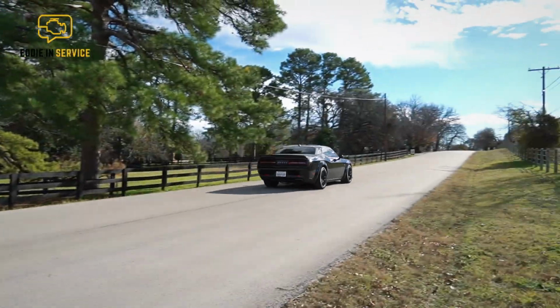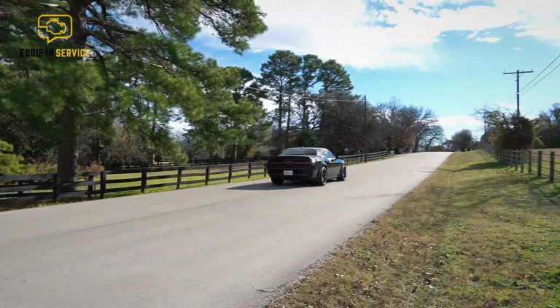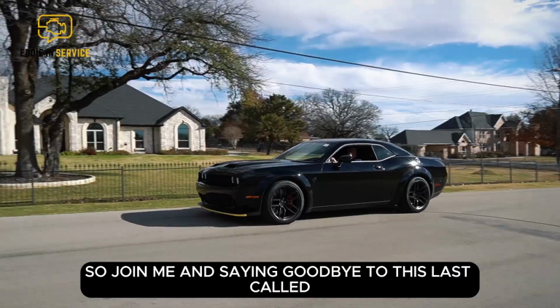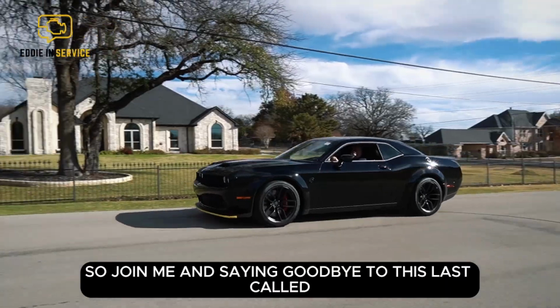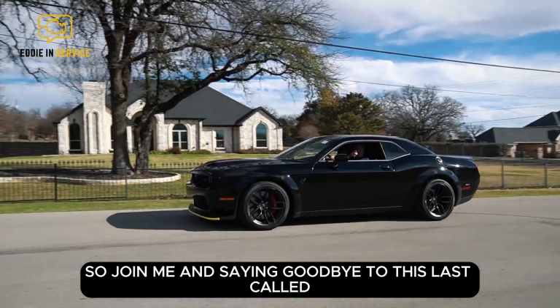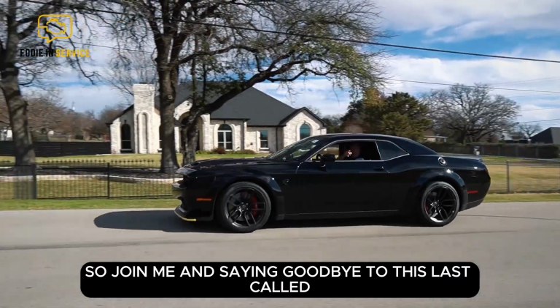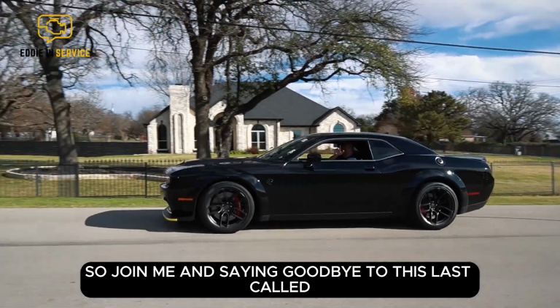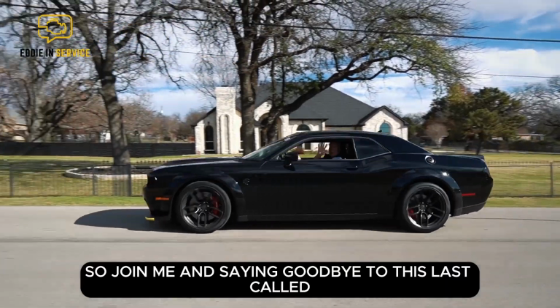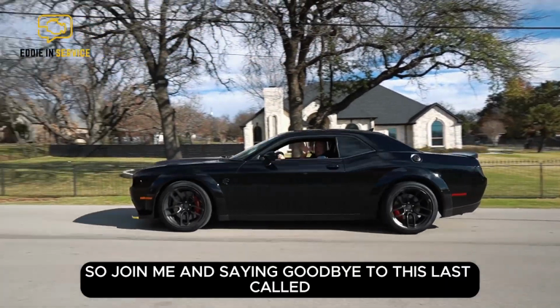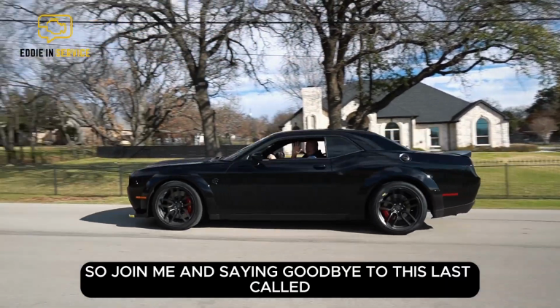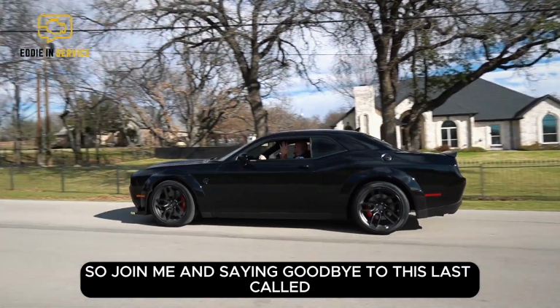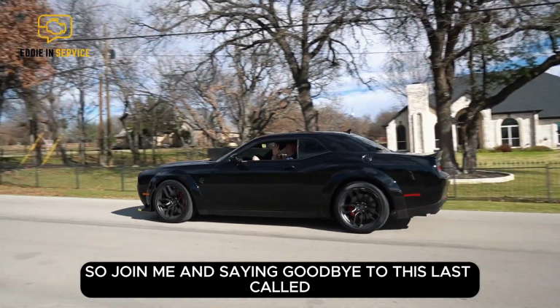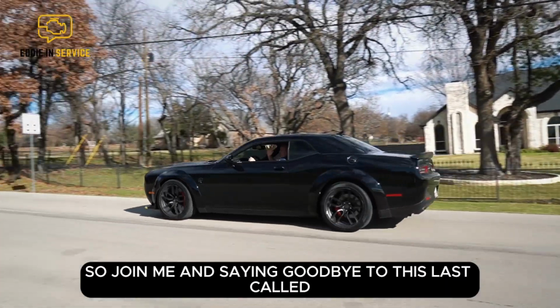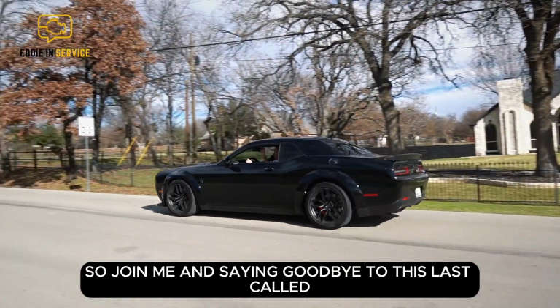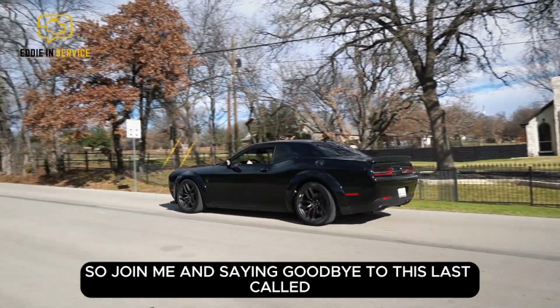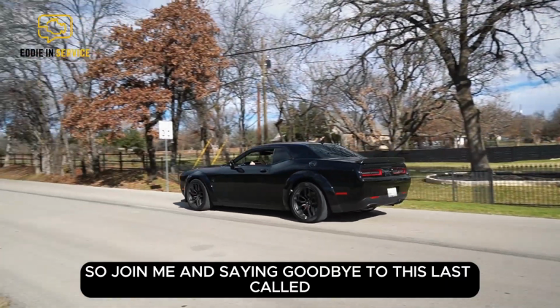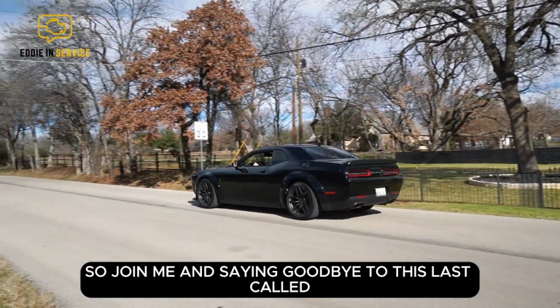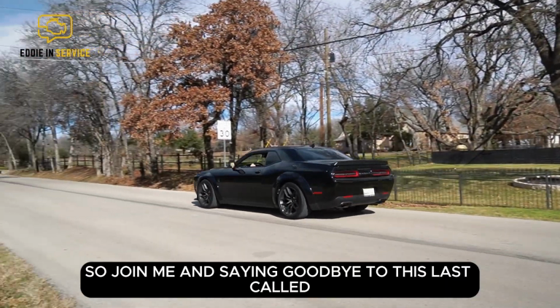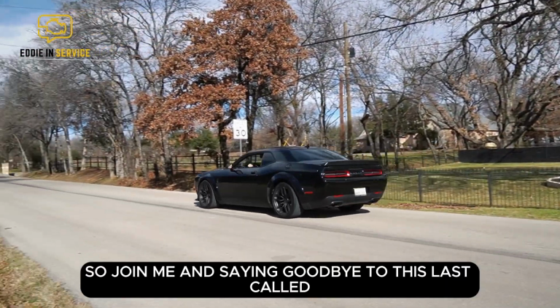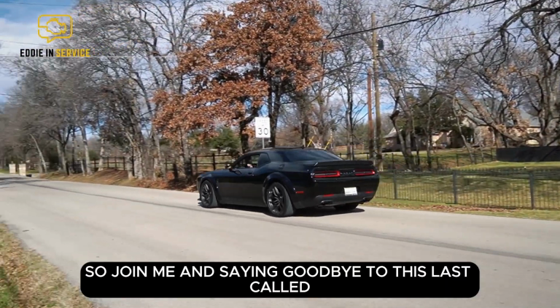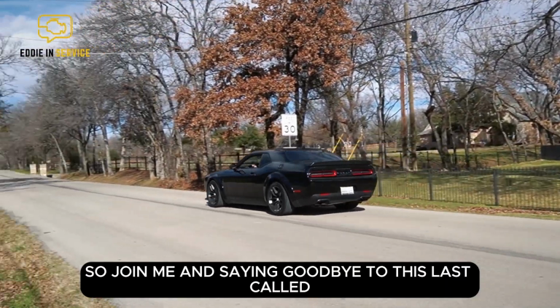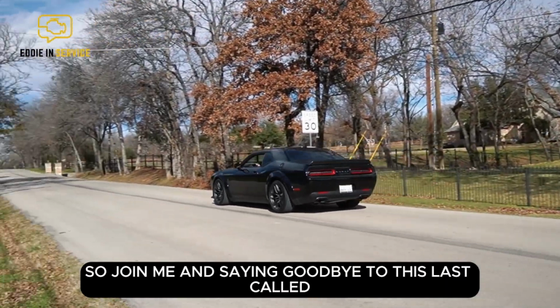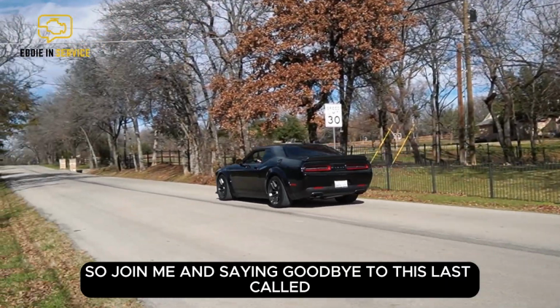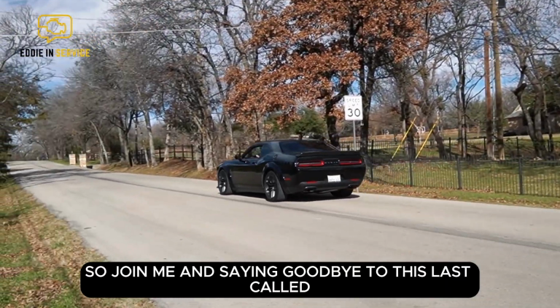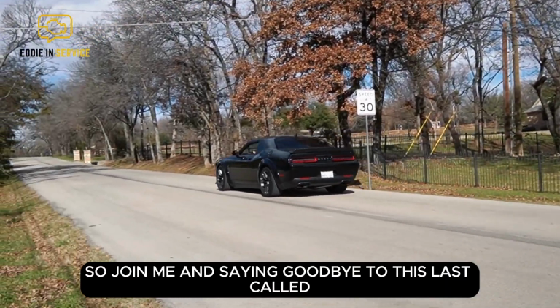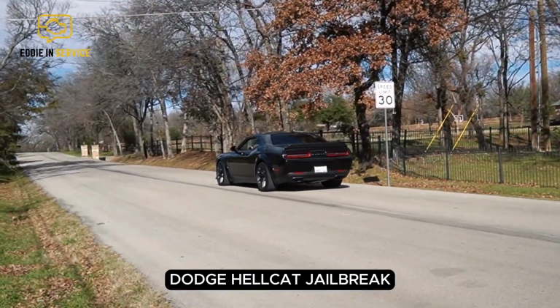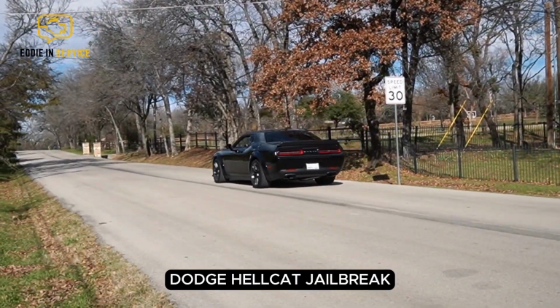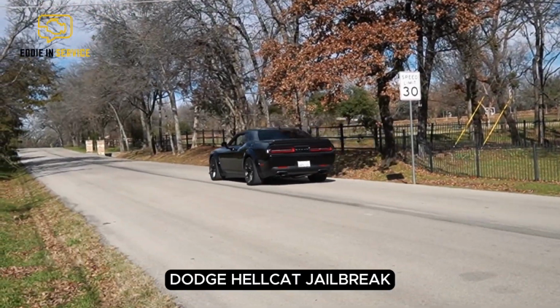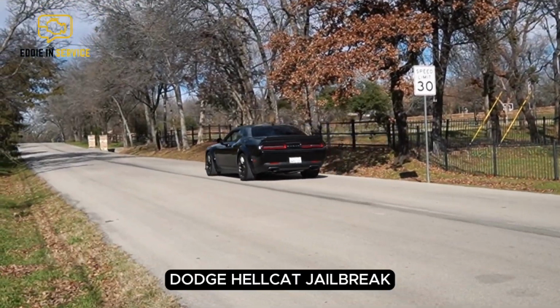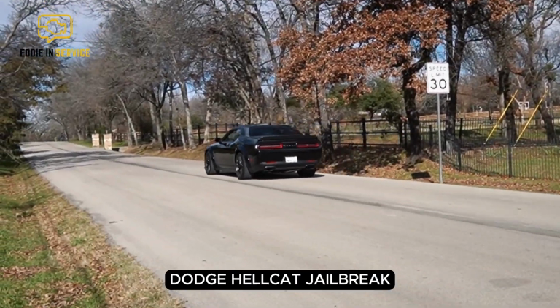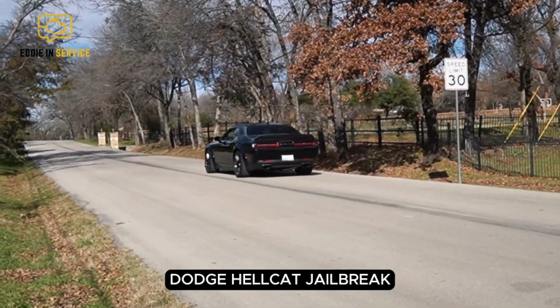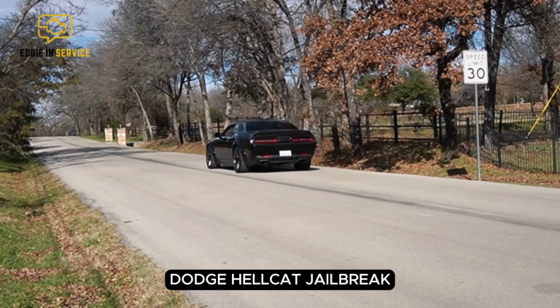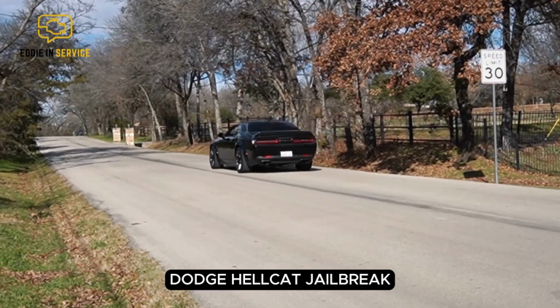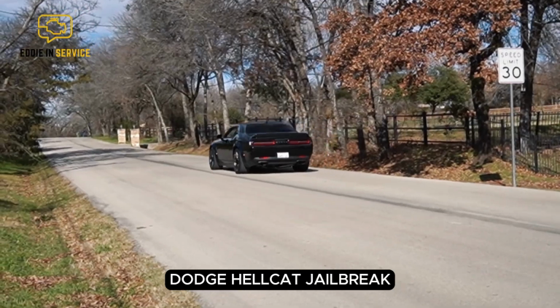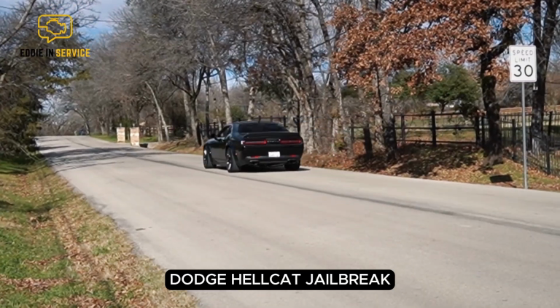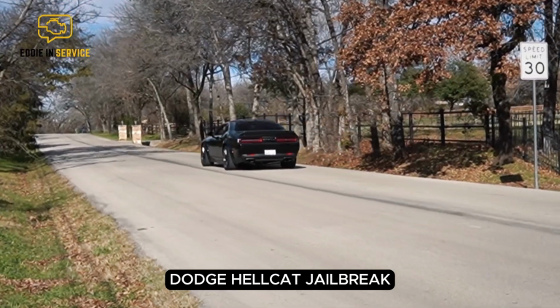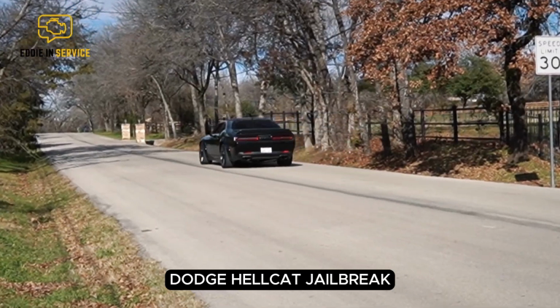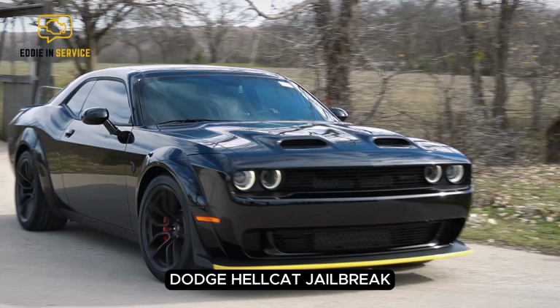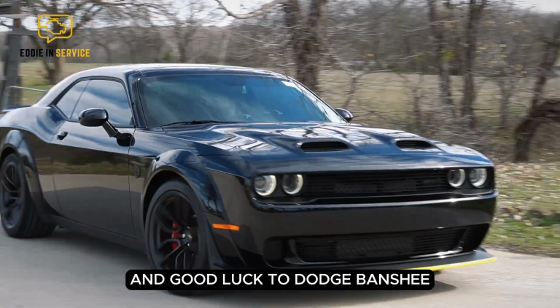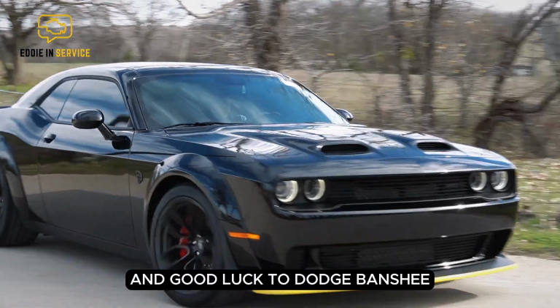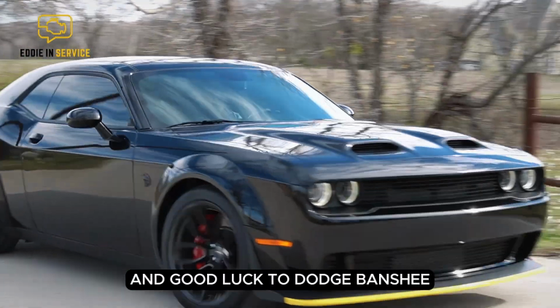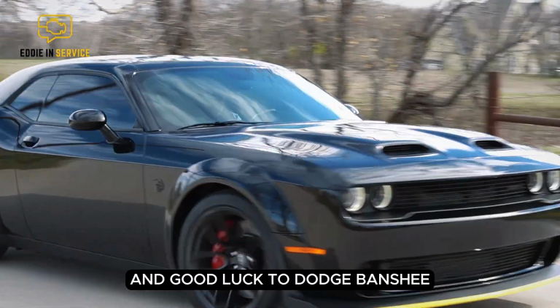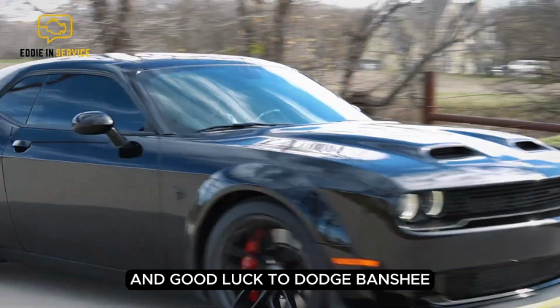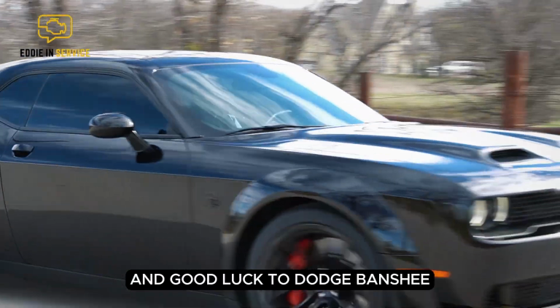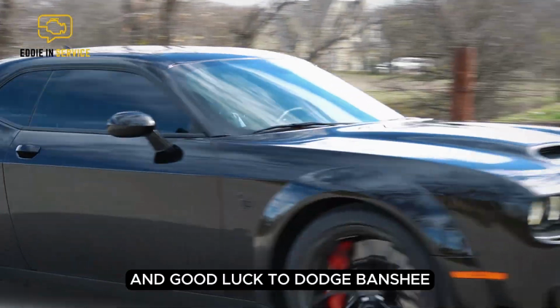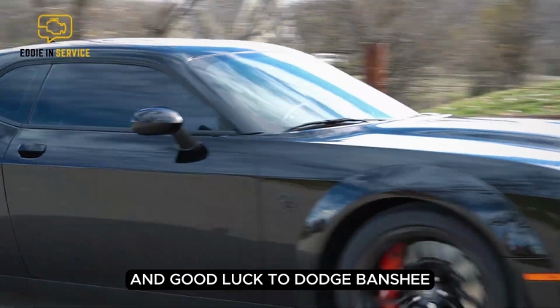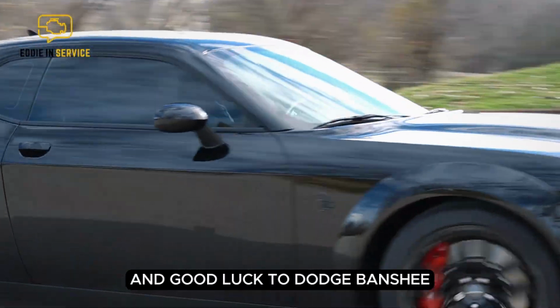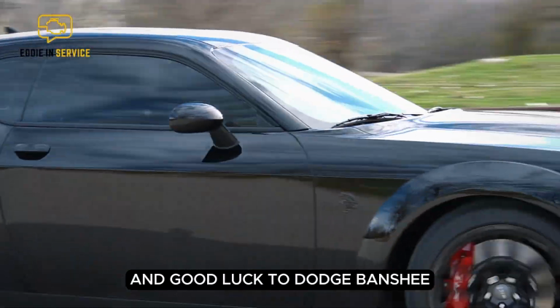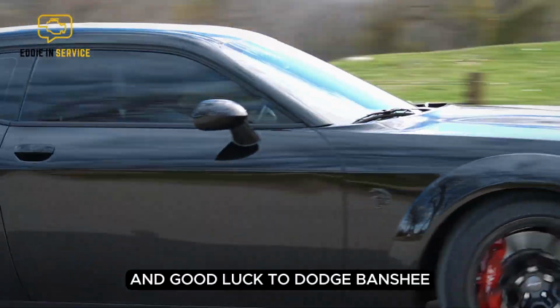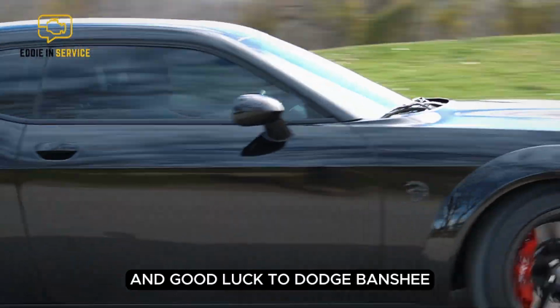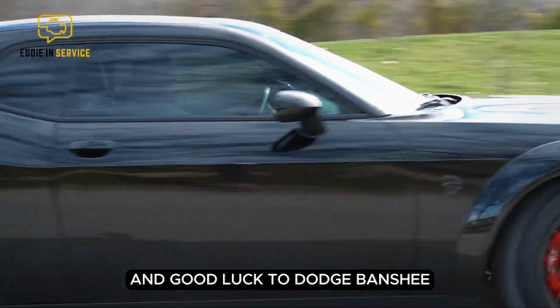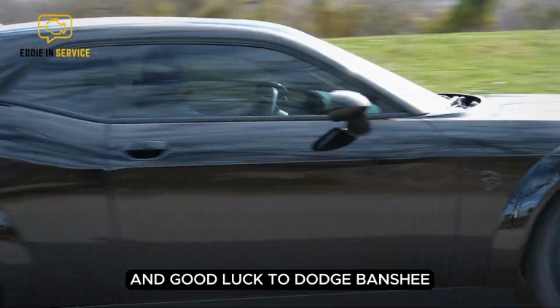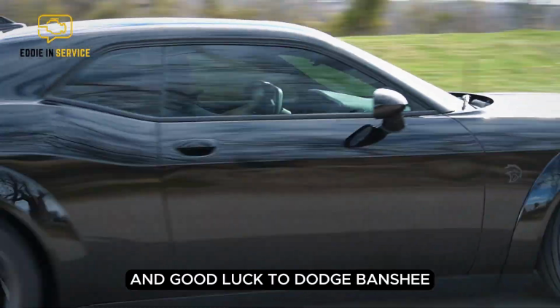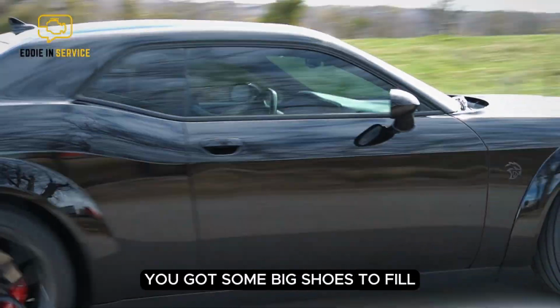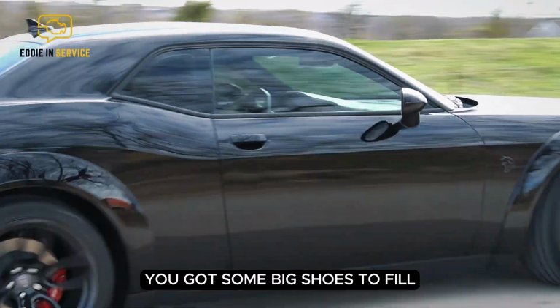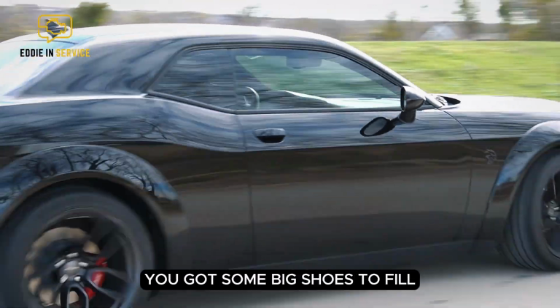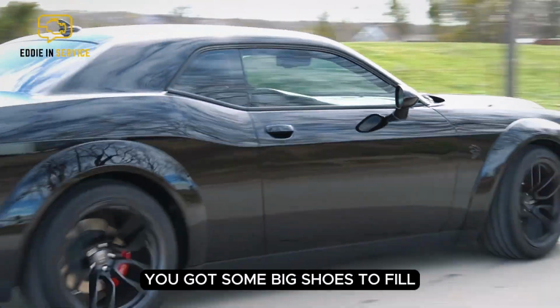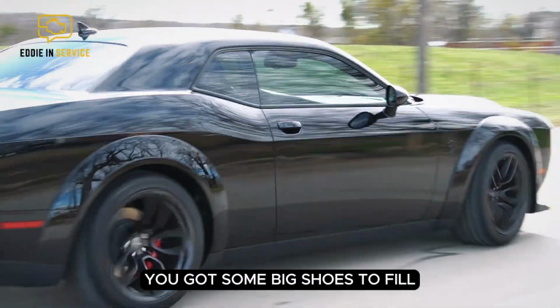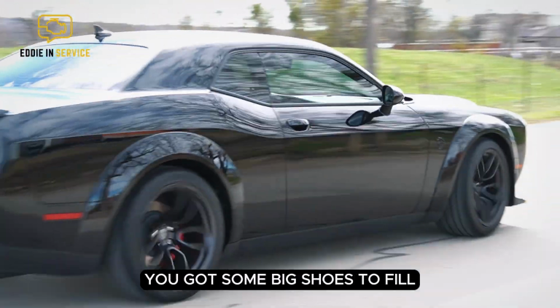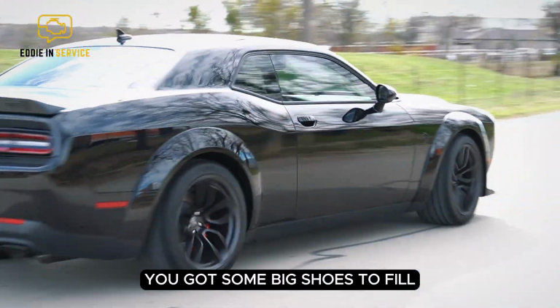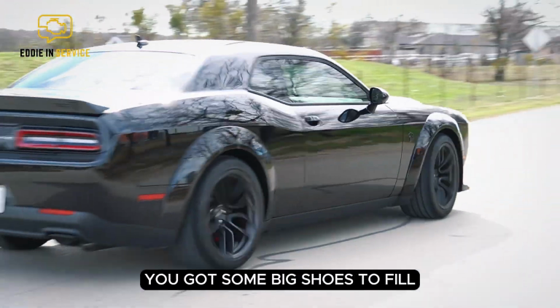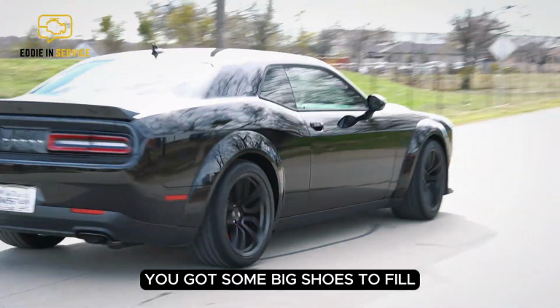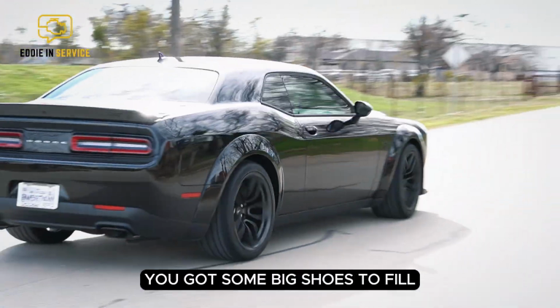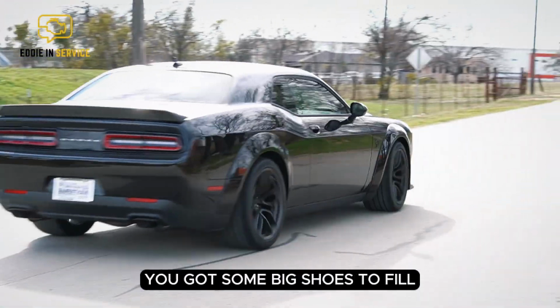So join me in saying goodbye to this last call Dodge Hellcat Jailbreak, and good luck to the Dodge Banshee. You've got some big shoes to fill.